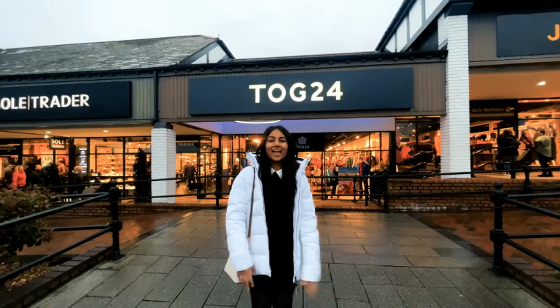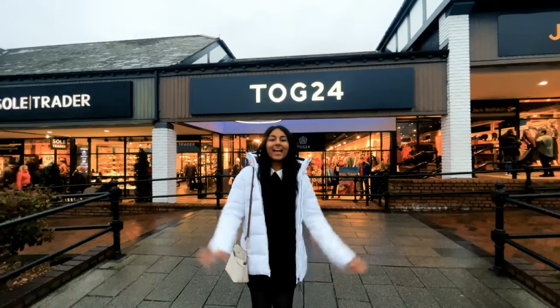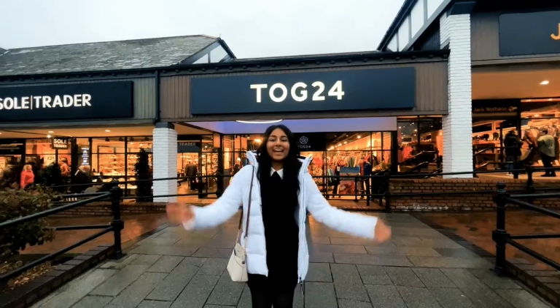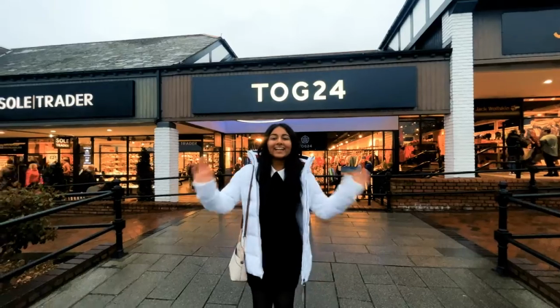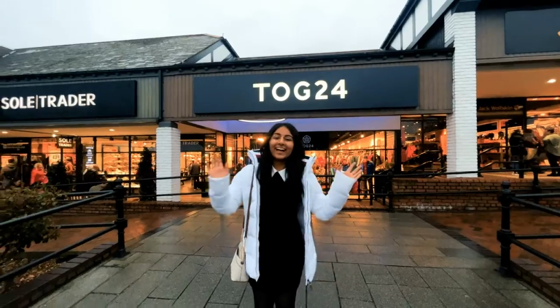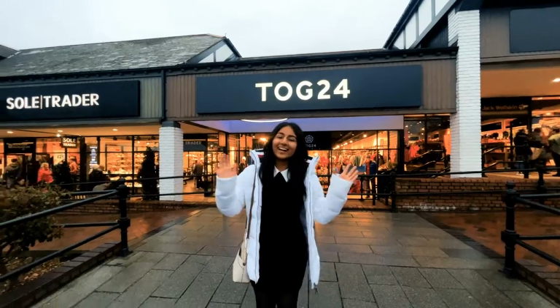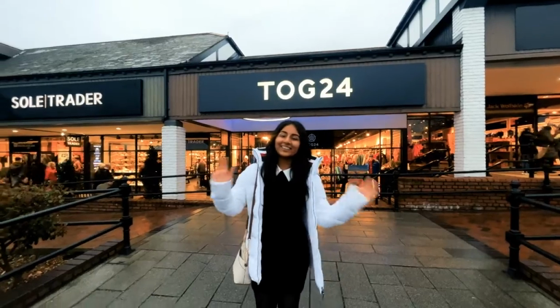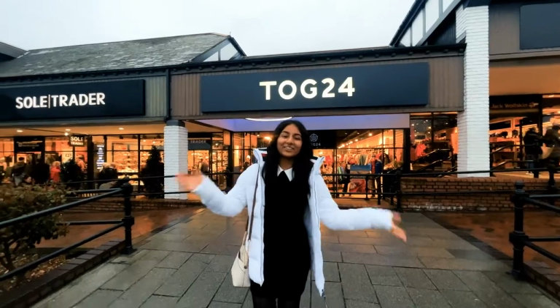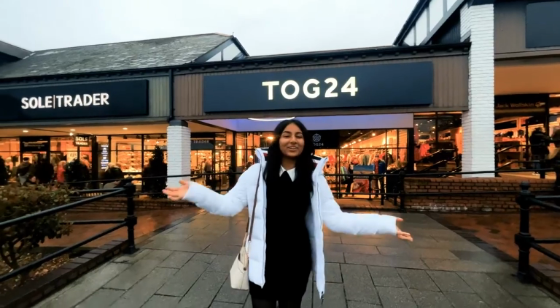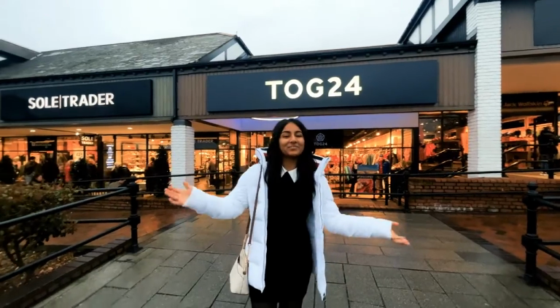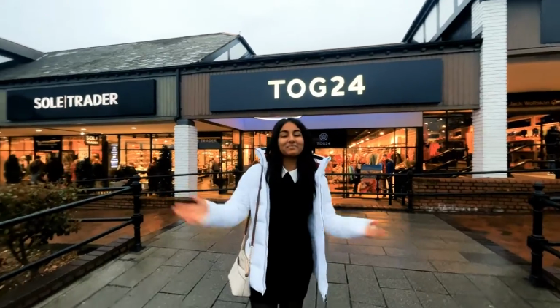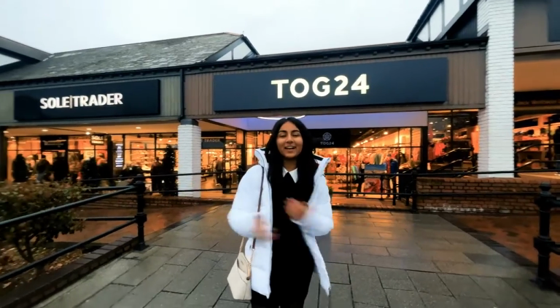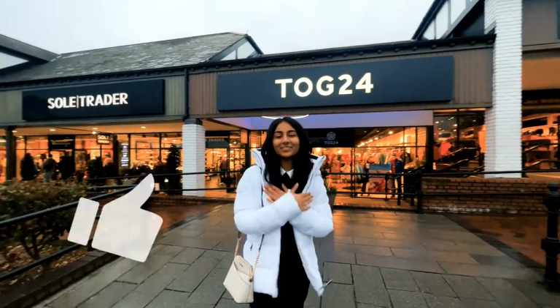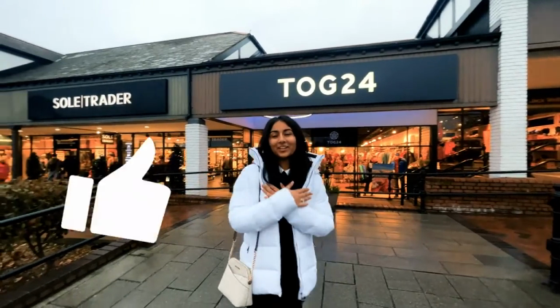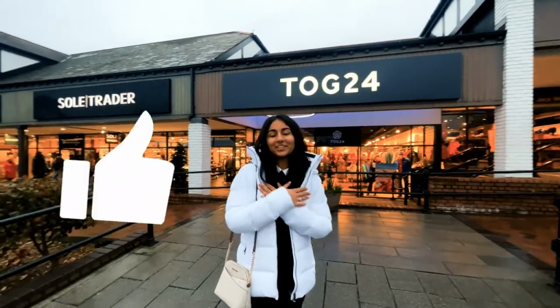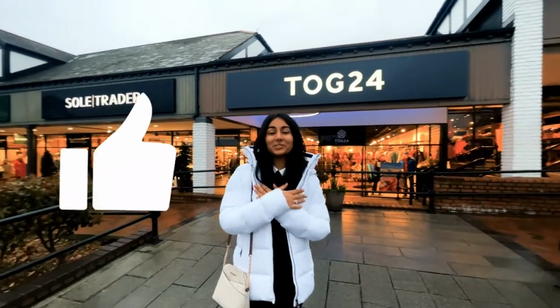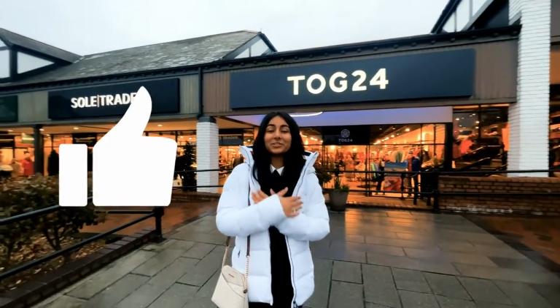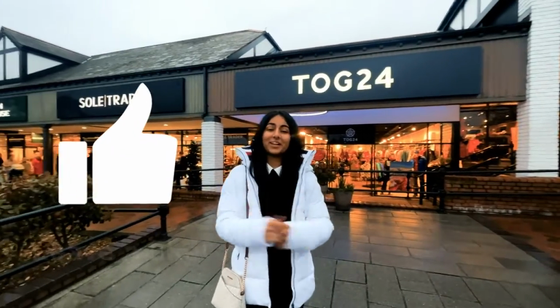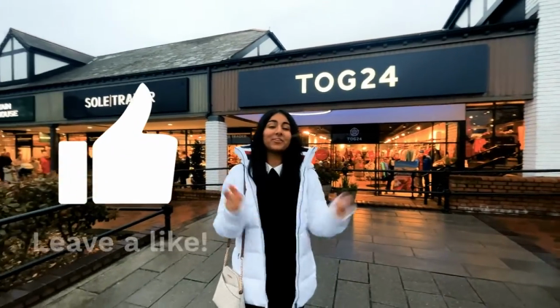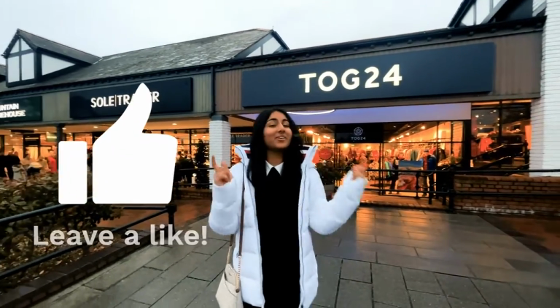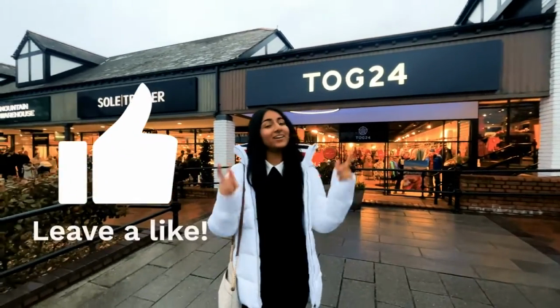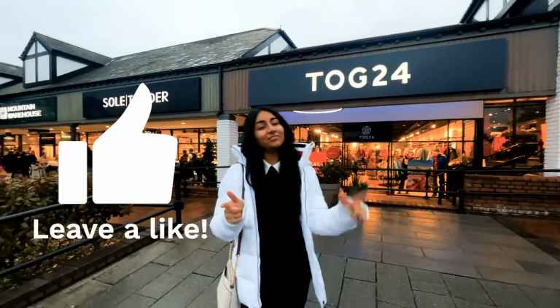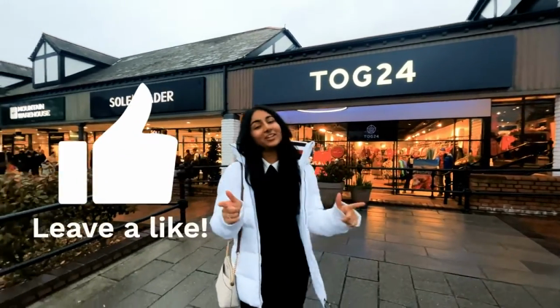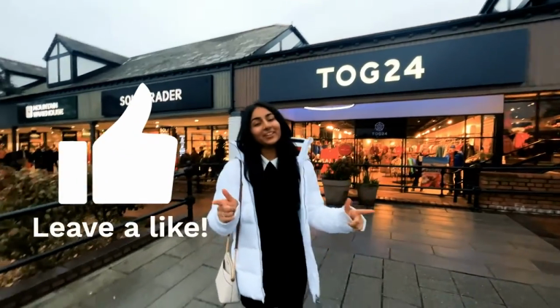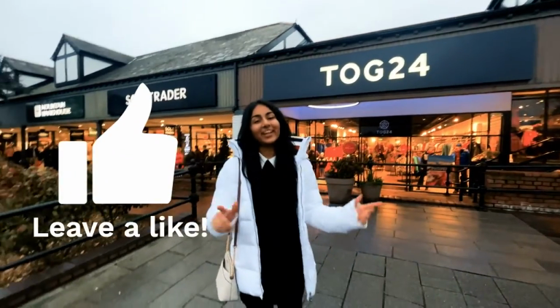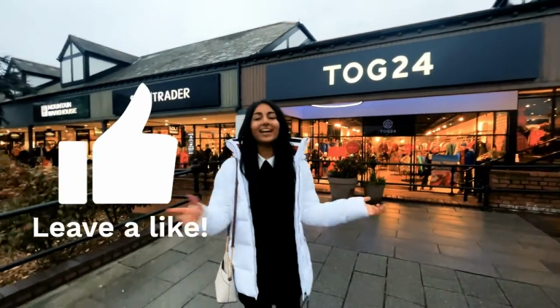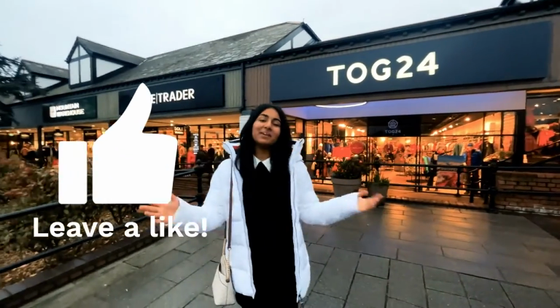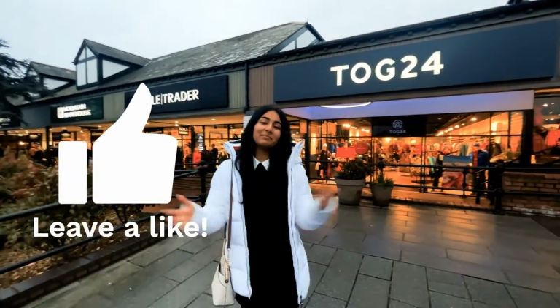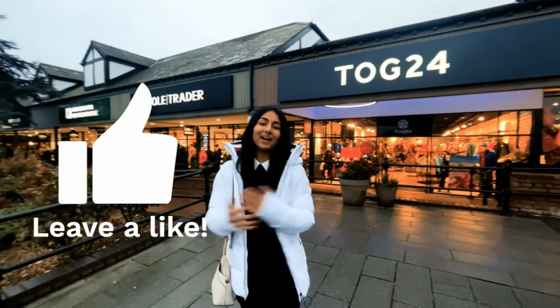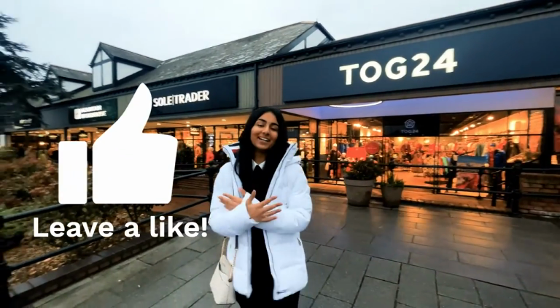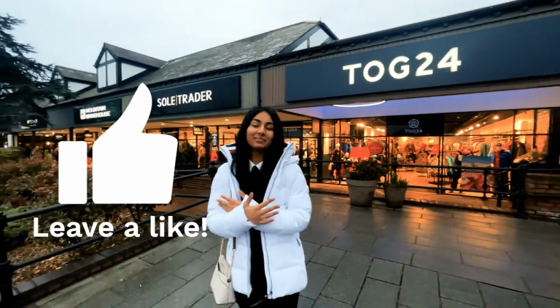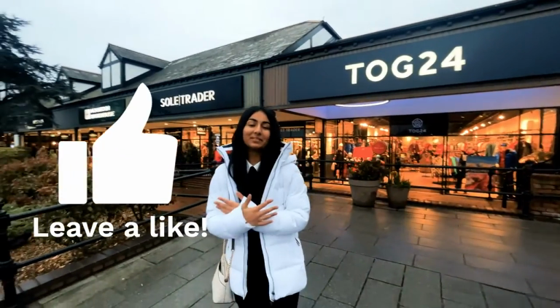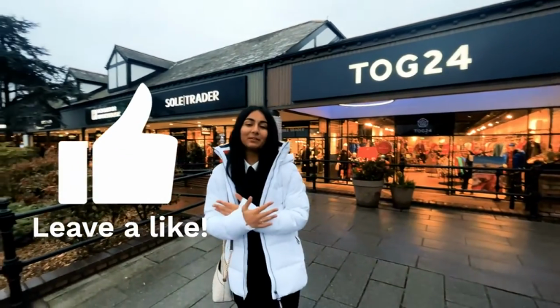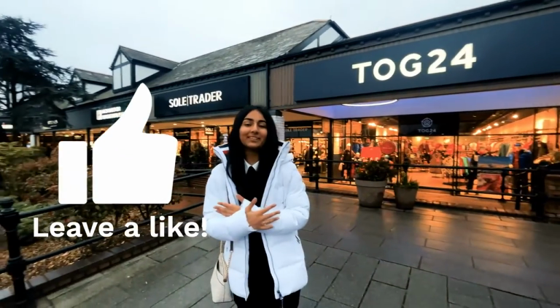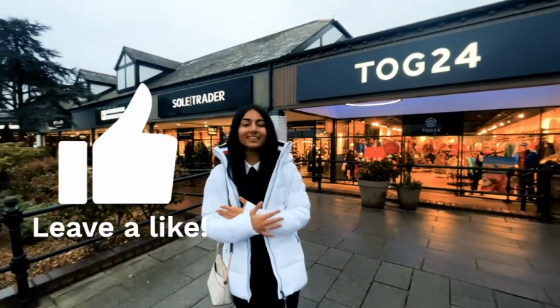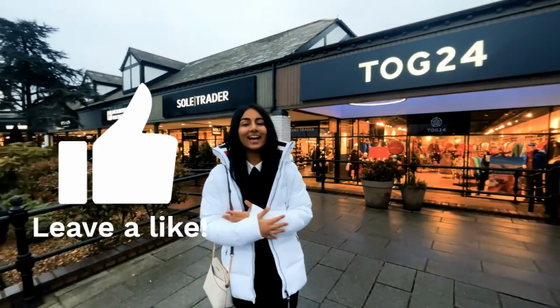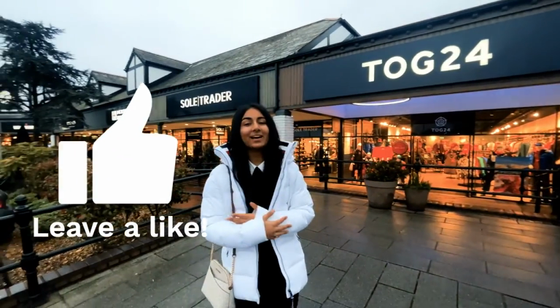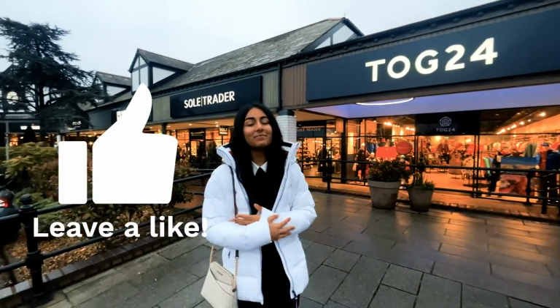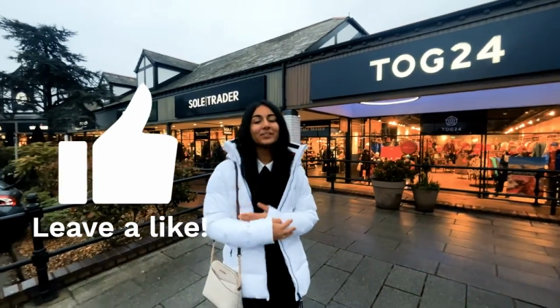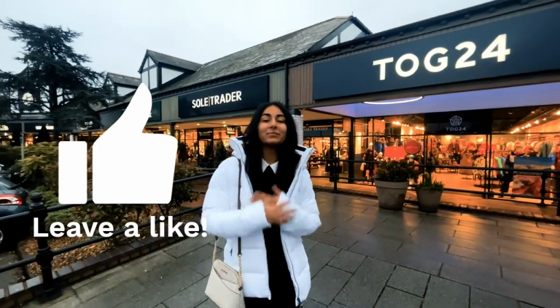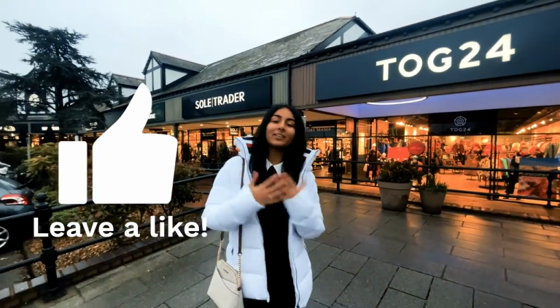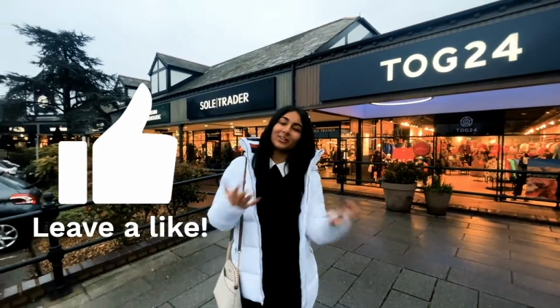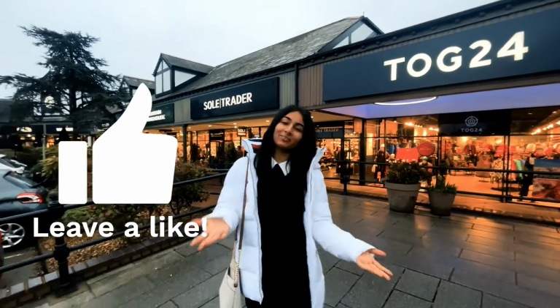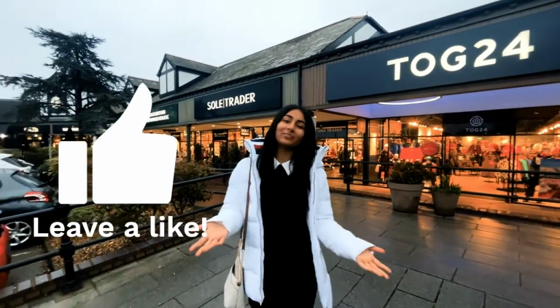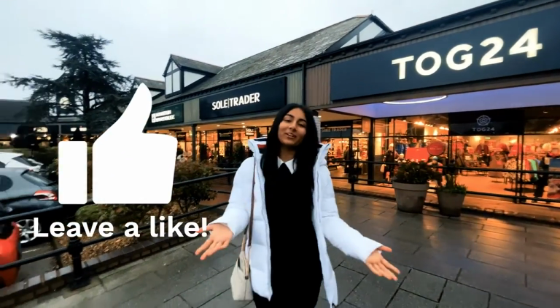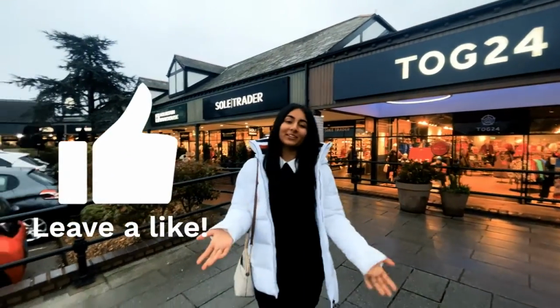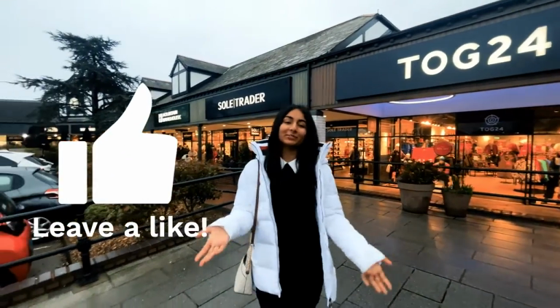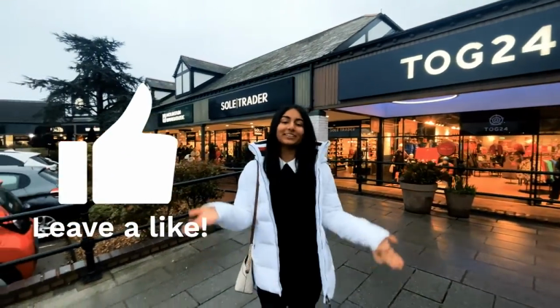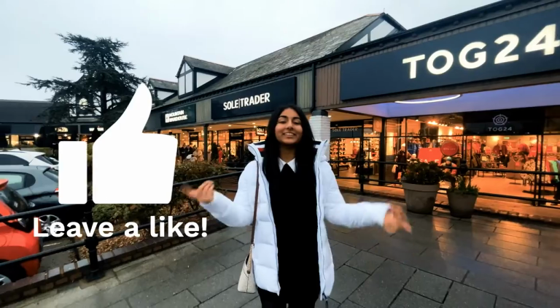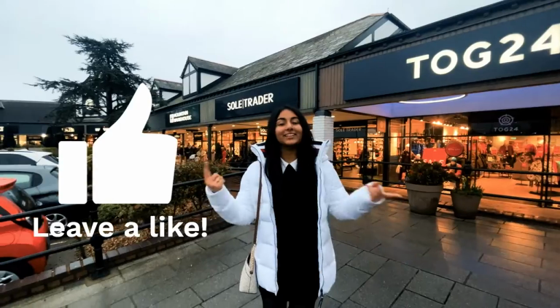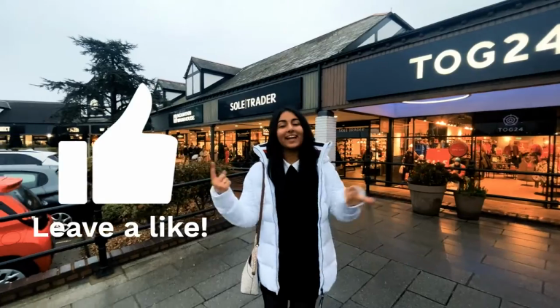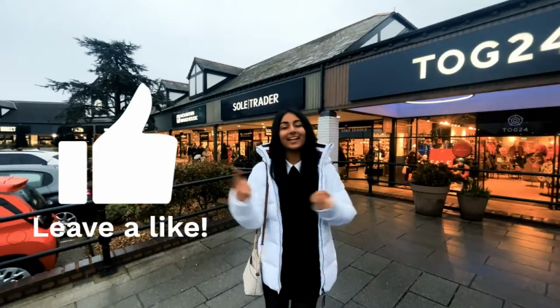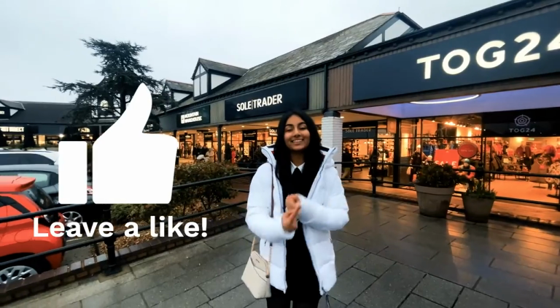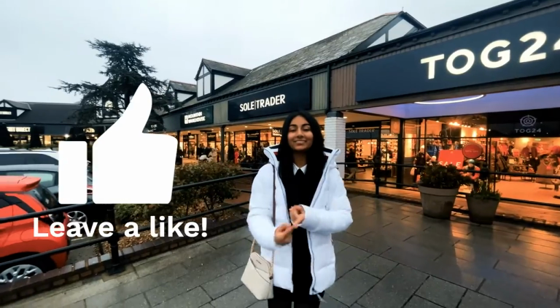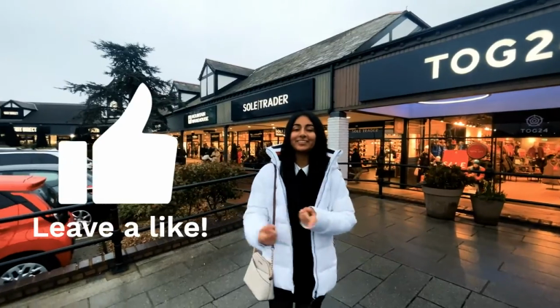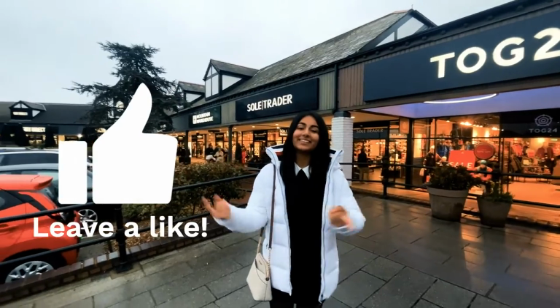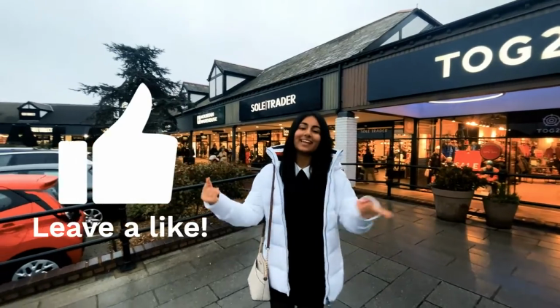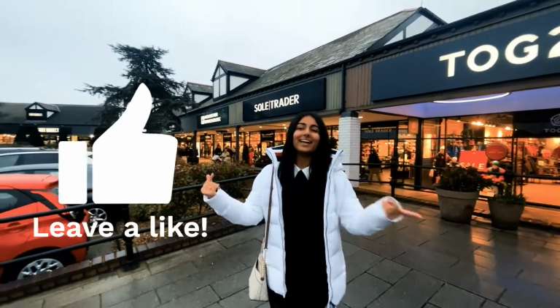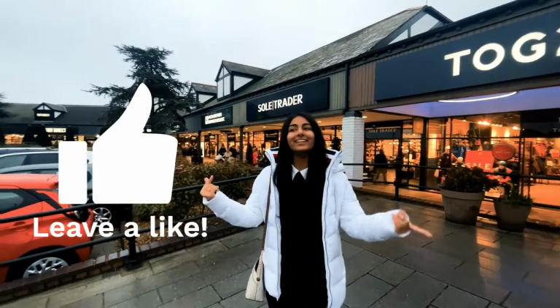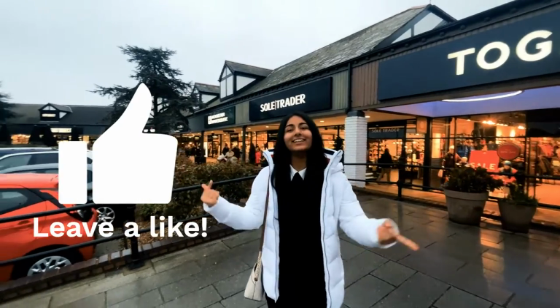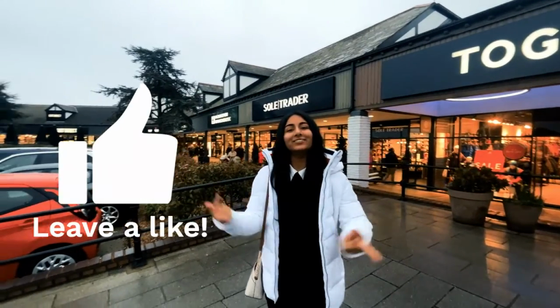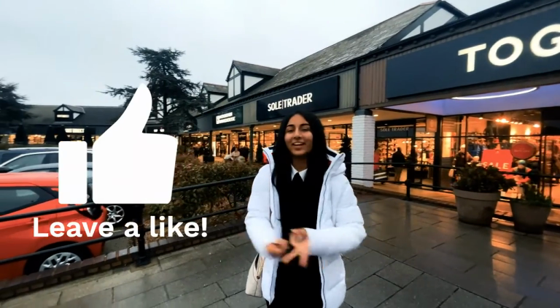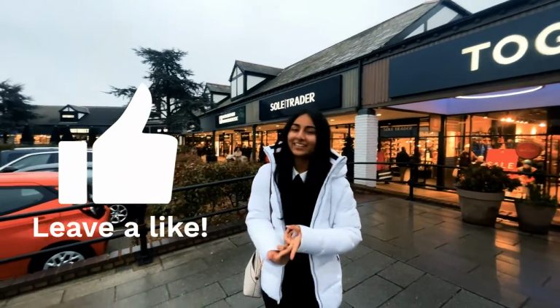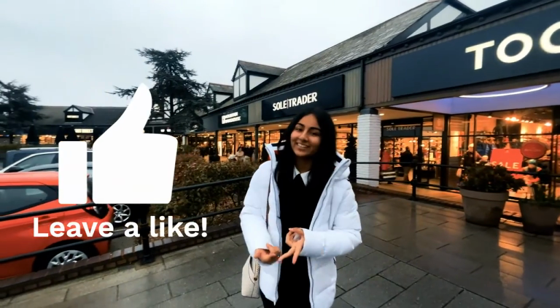Hey guys, welcome back to our YouTube channel. If you're new here, my name is Priti and I post my travel vlogs which include activities and adventures.